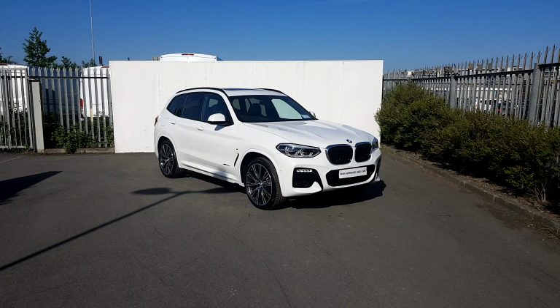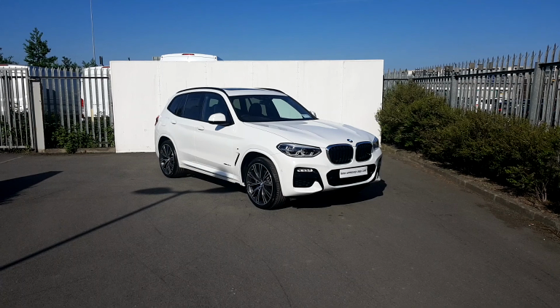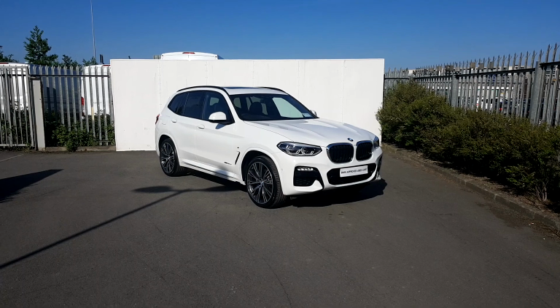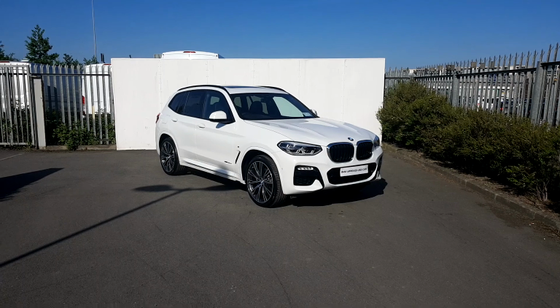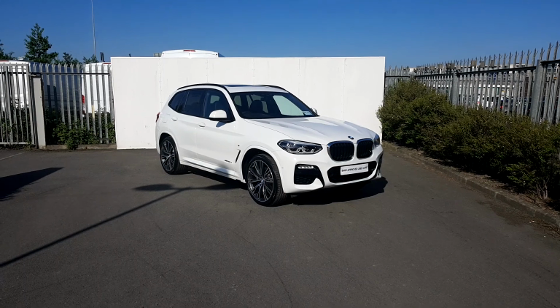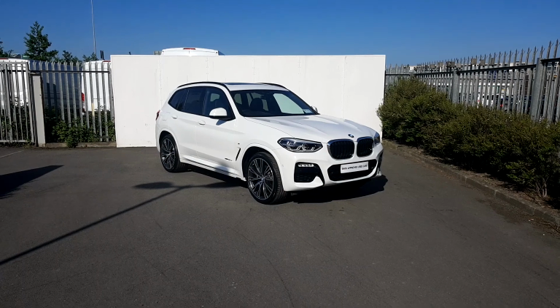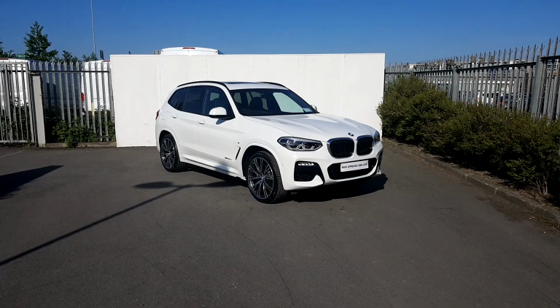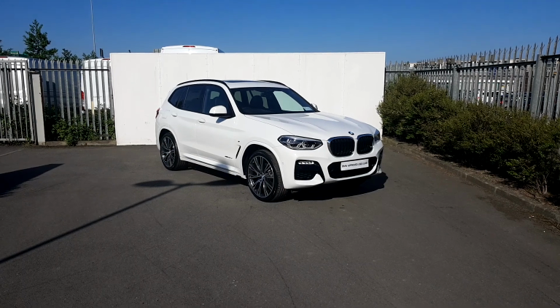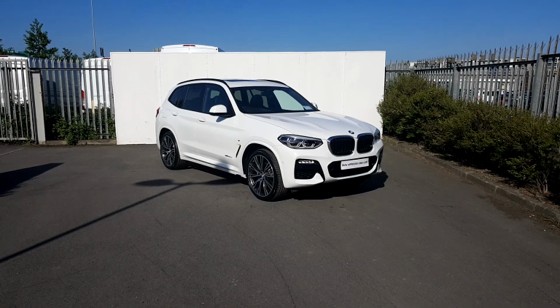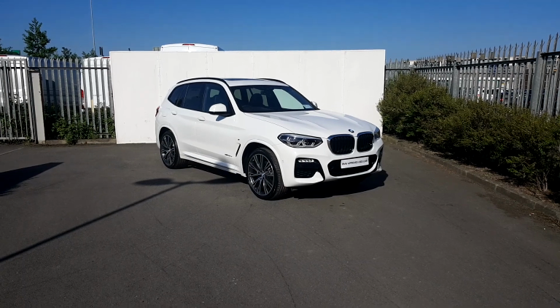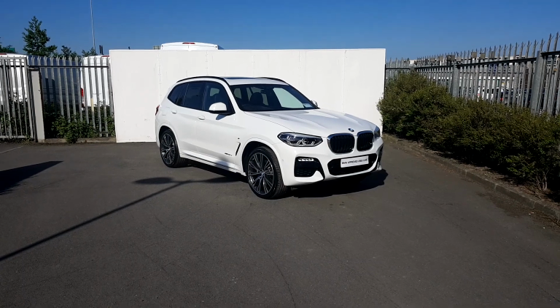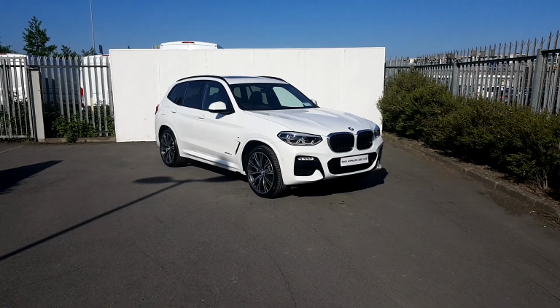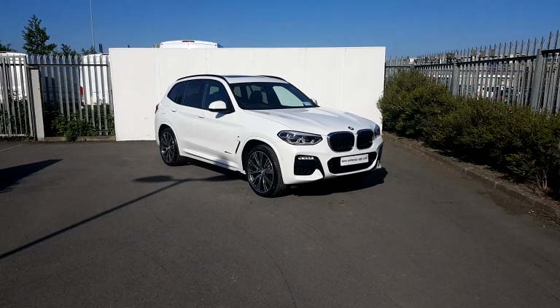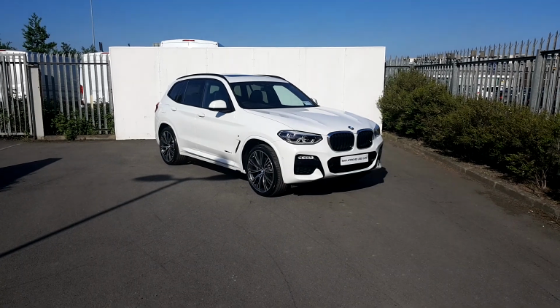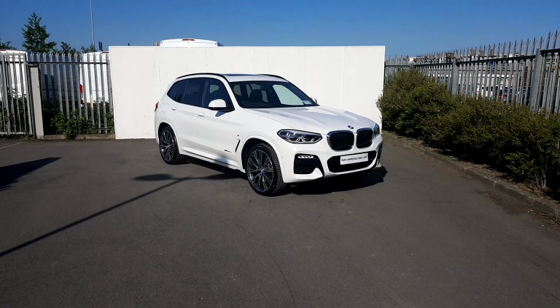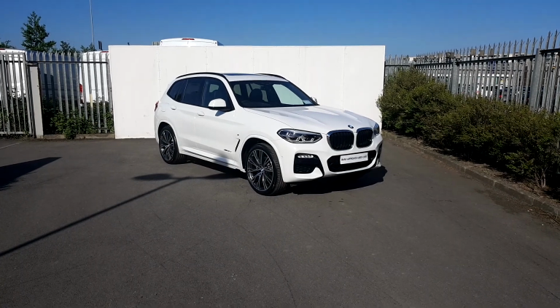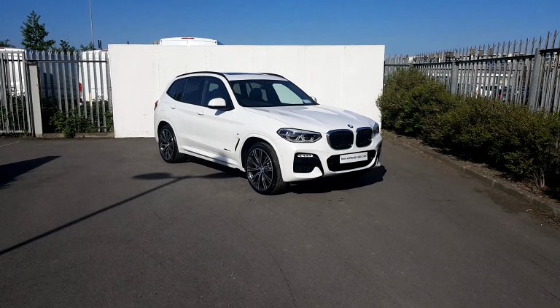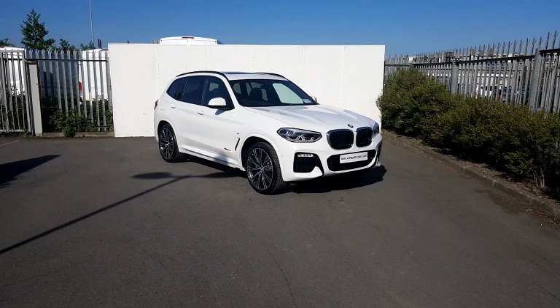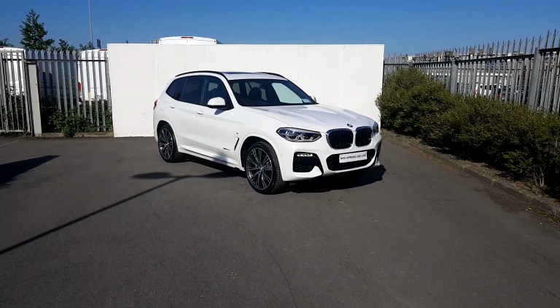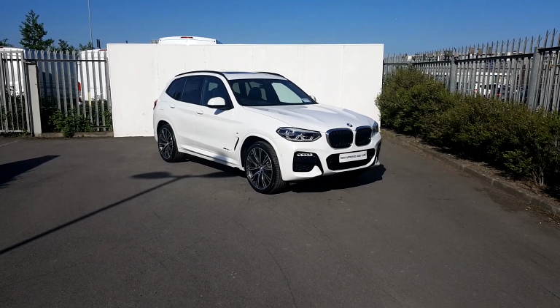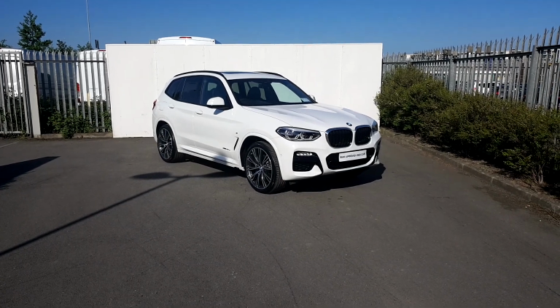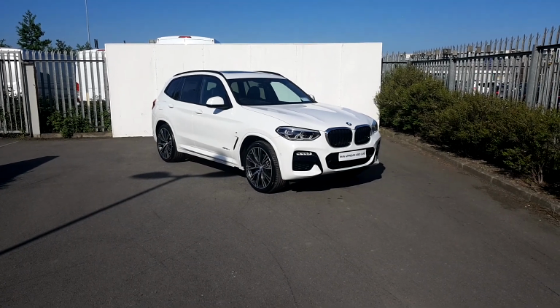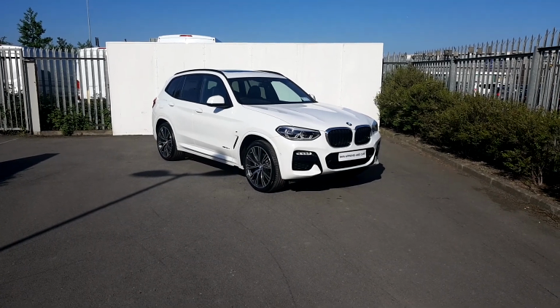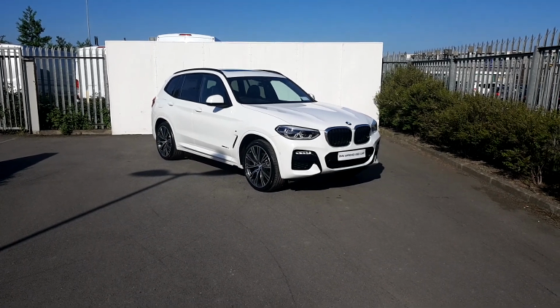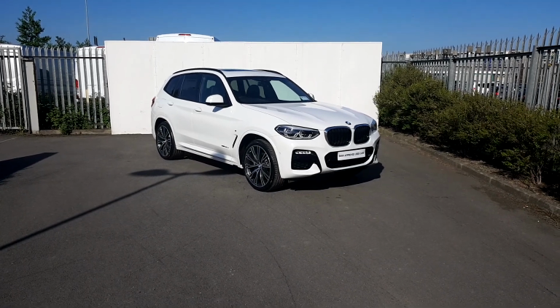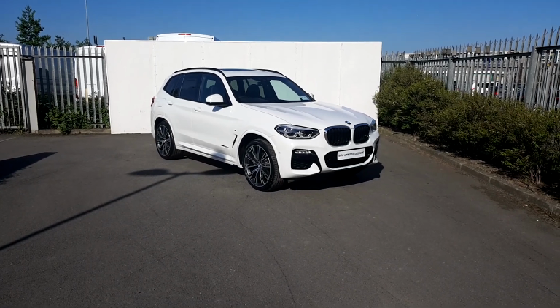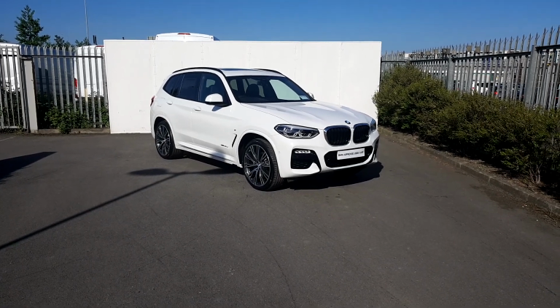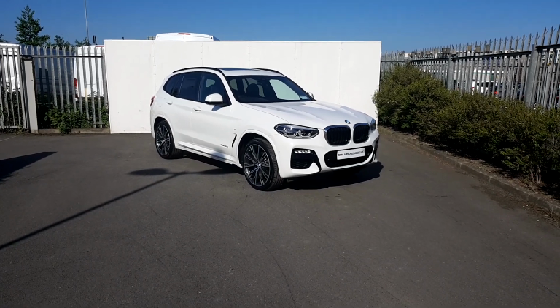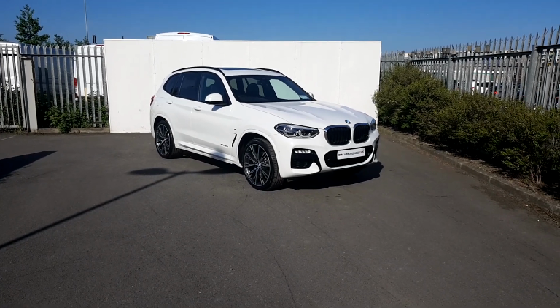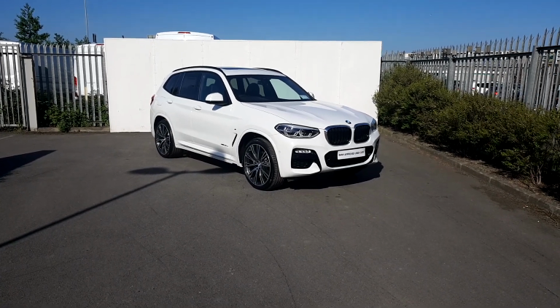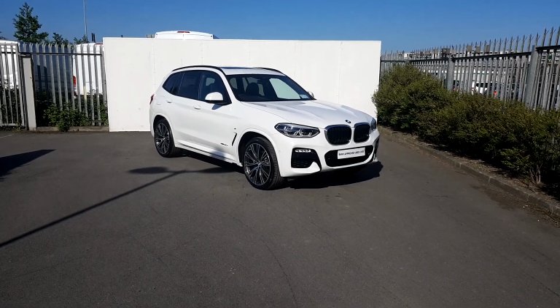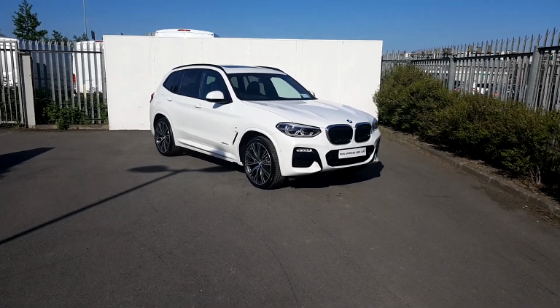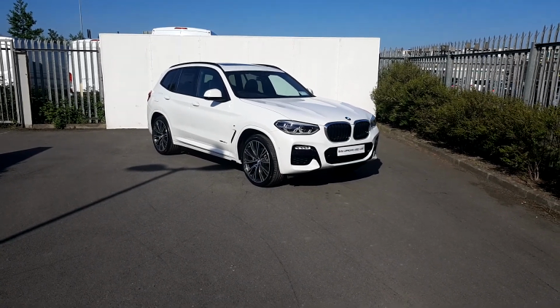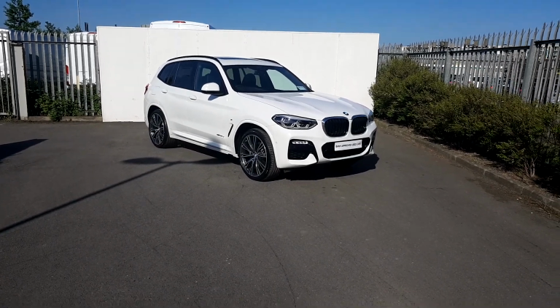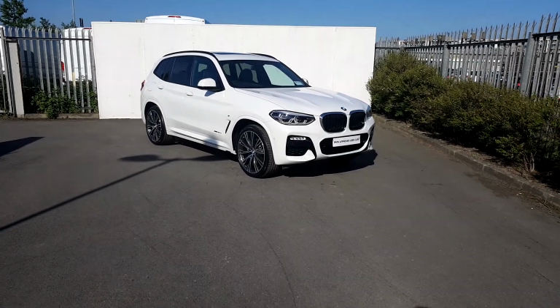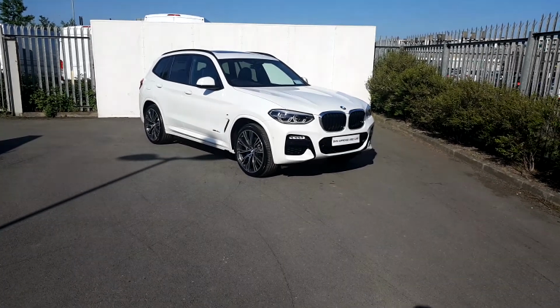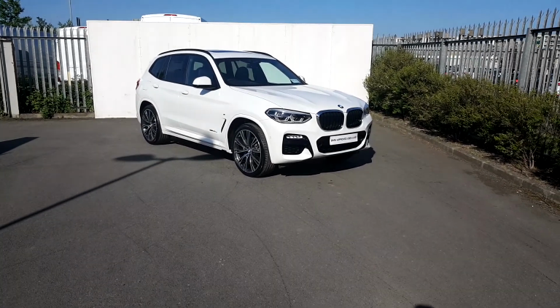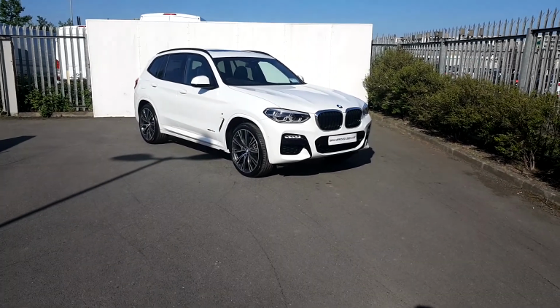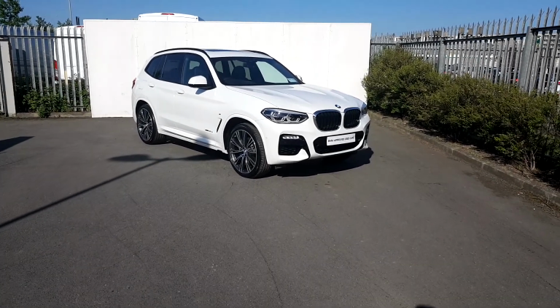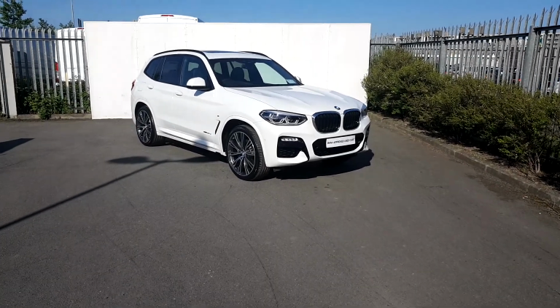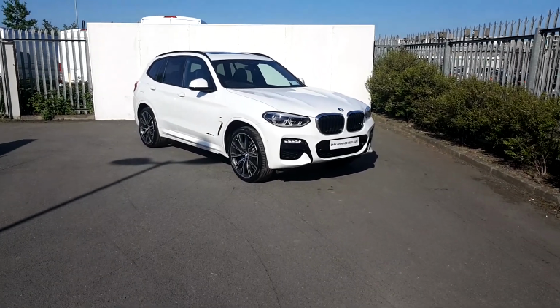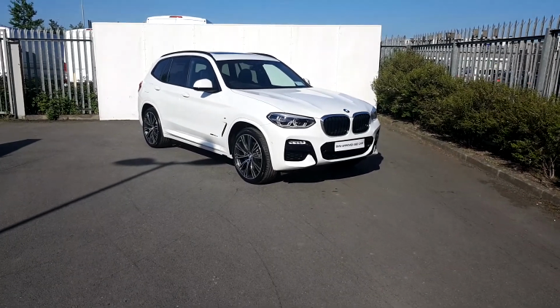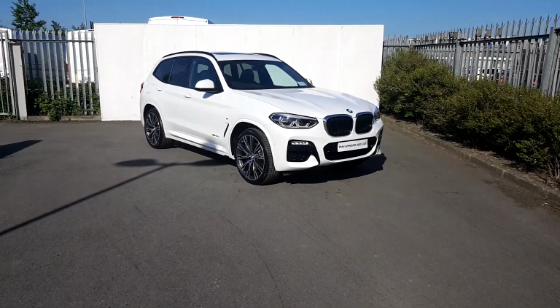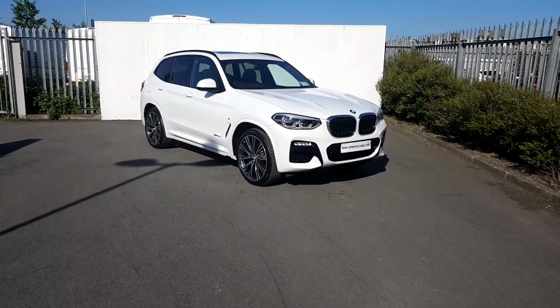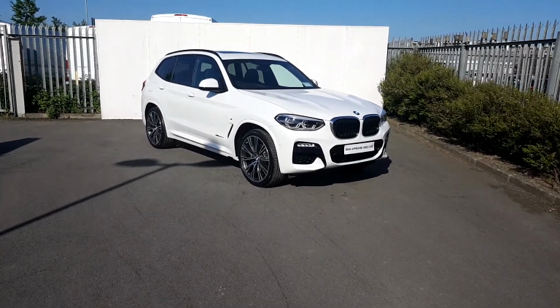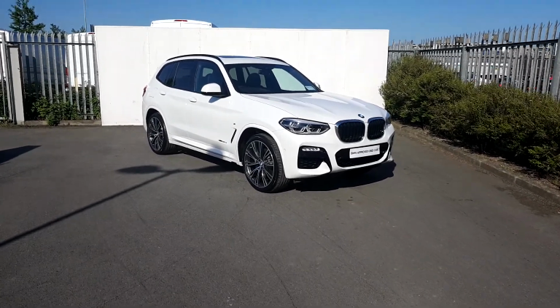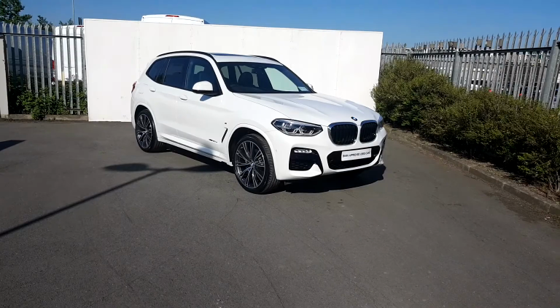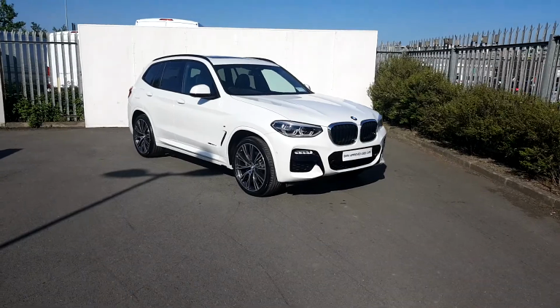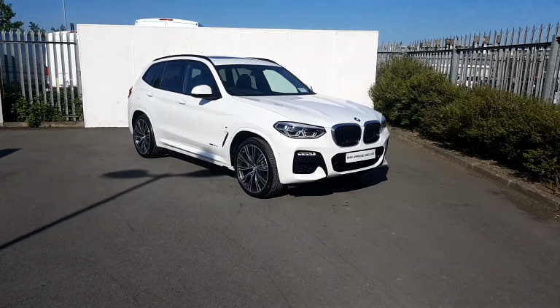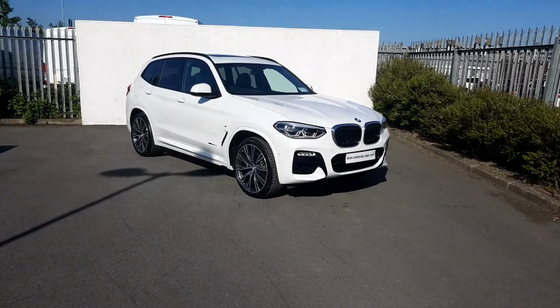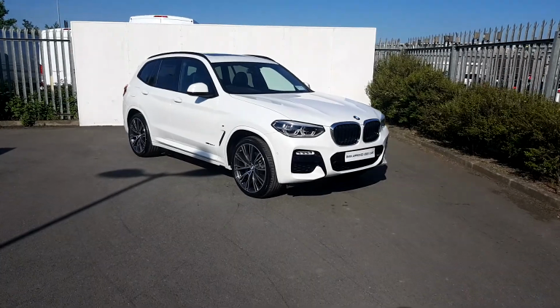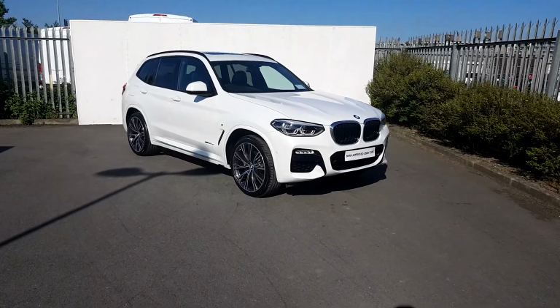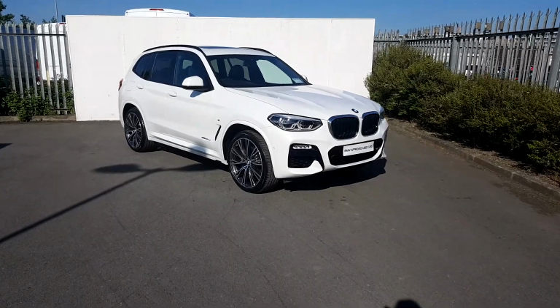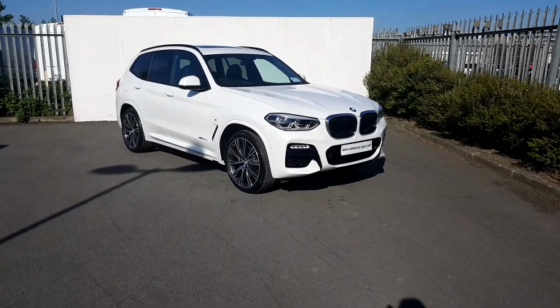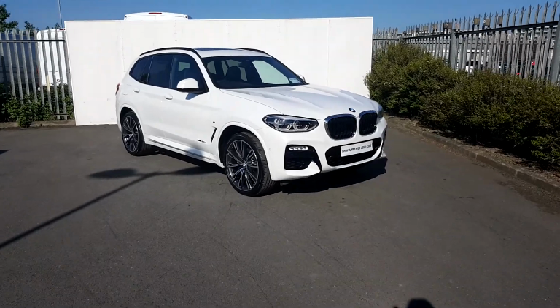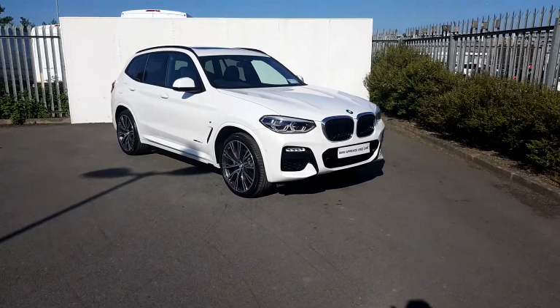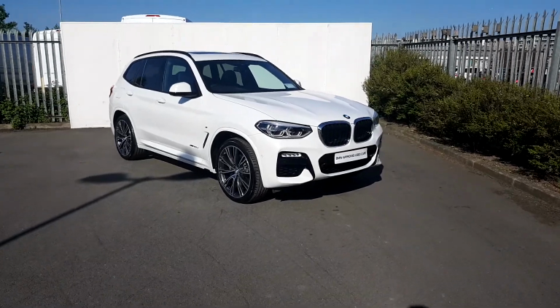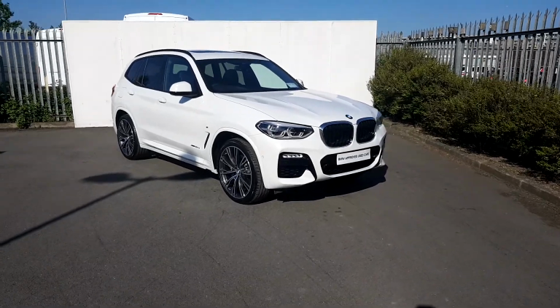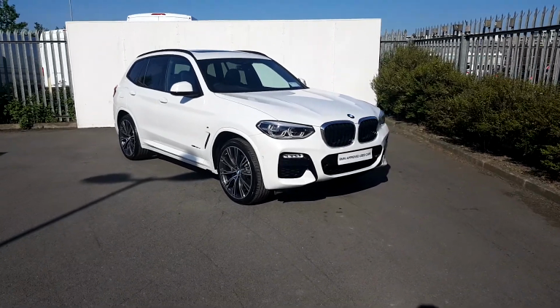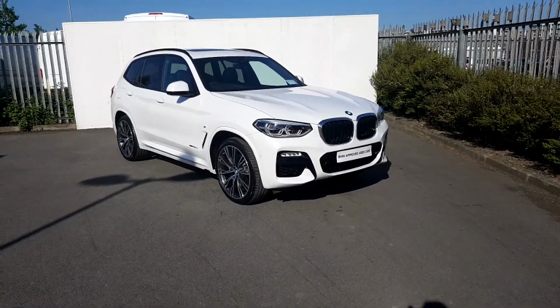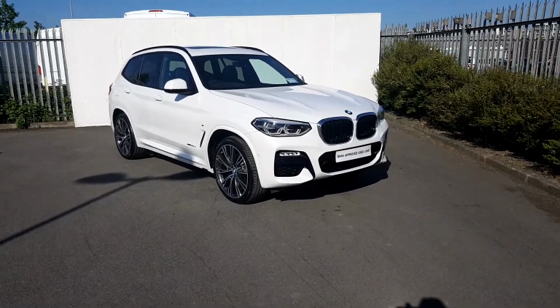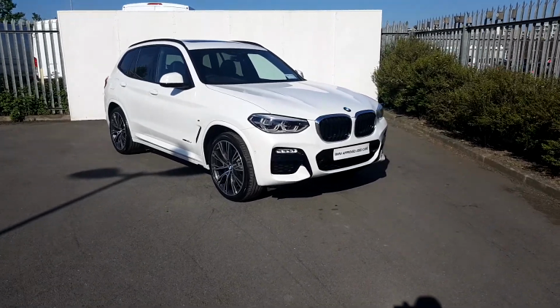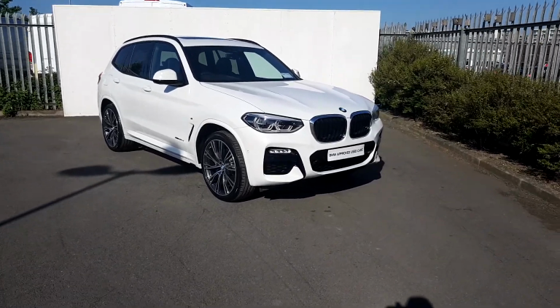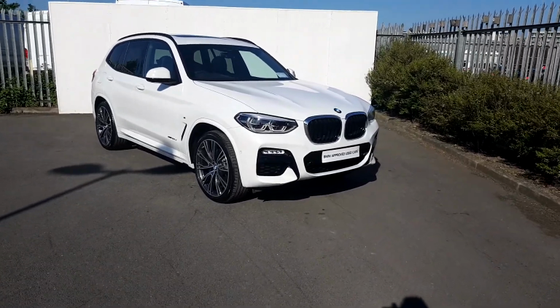Hi, Conor here from Joe Duffy BMW. Here we have today is a BMW X3 XDrive 20D M Sport.